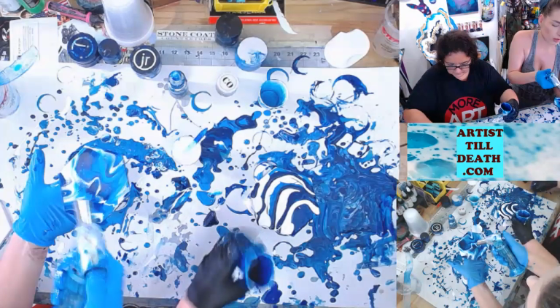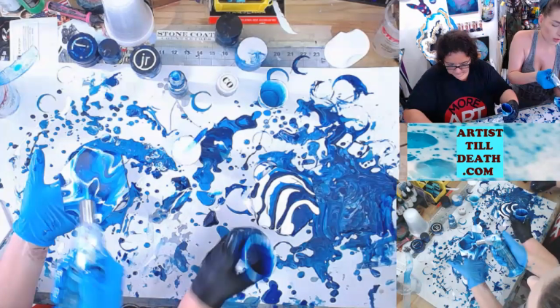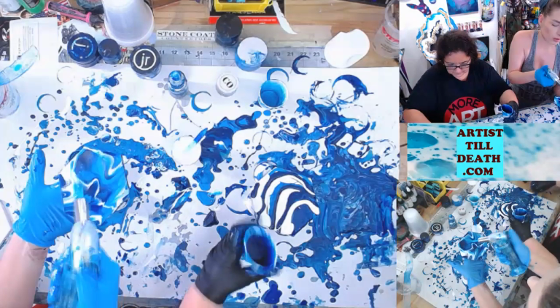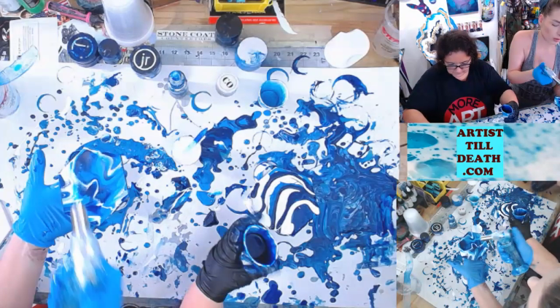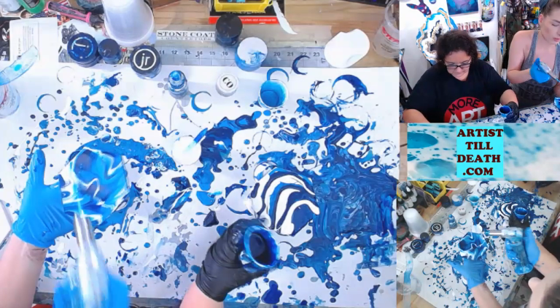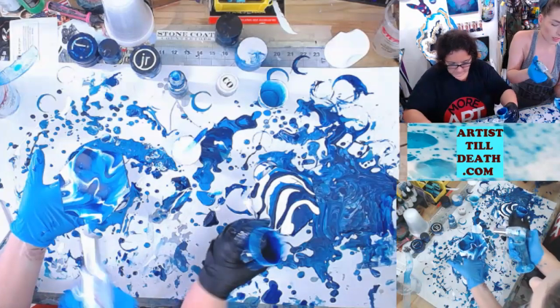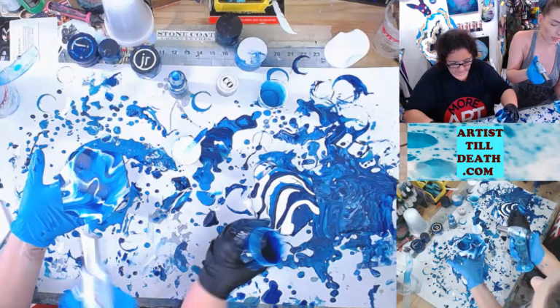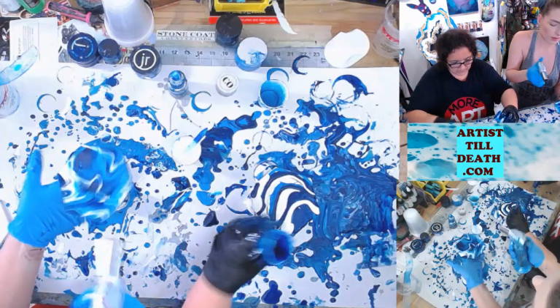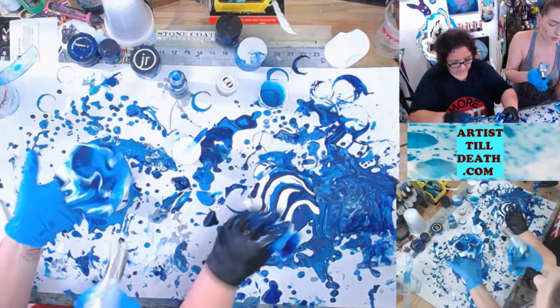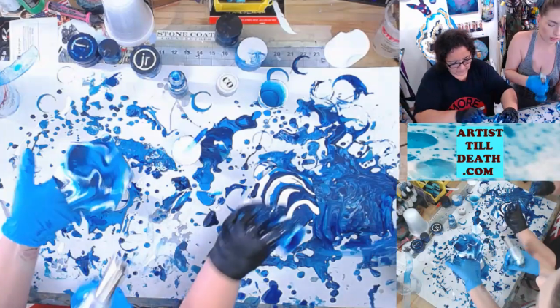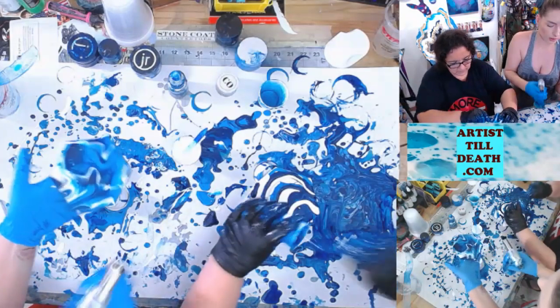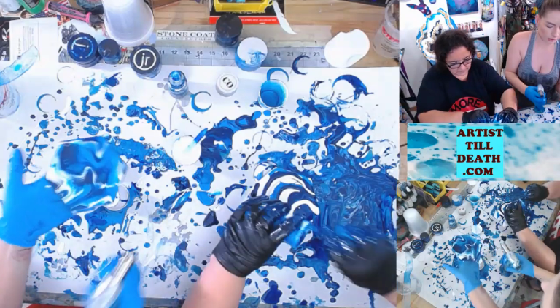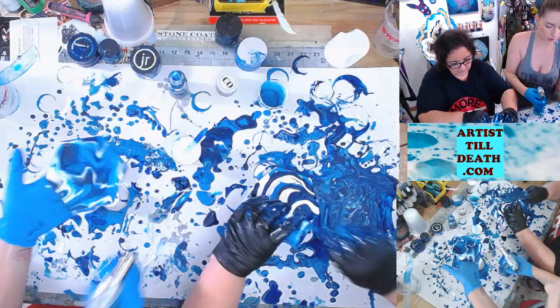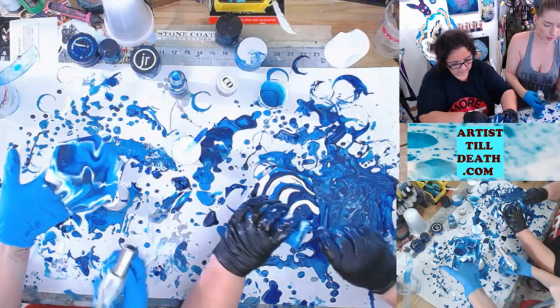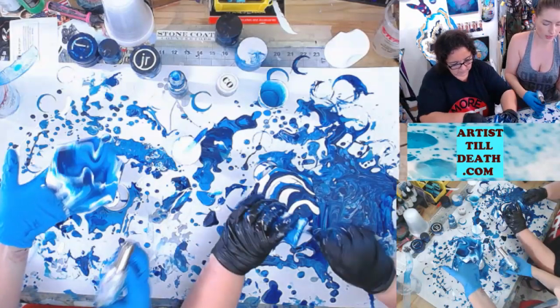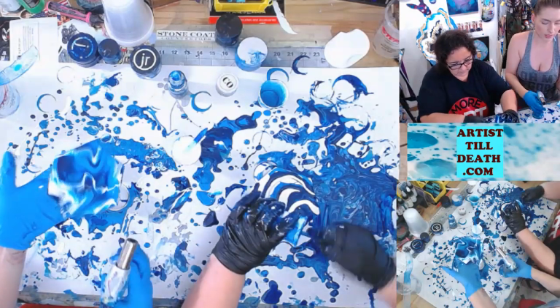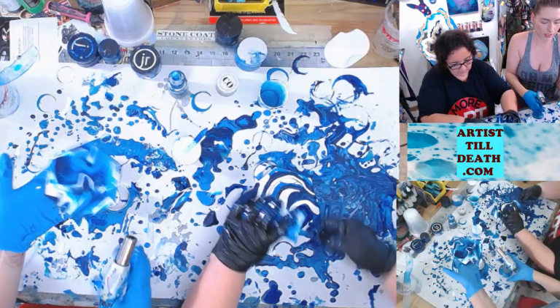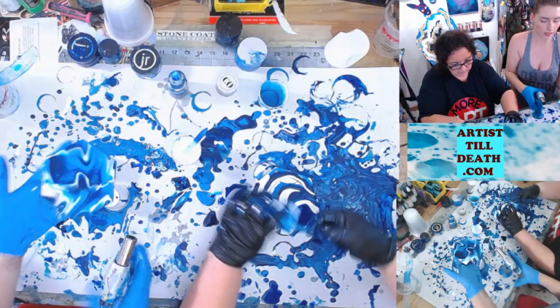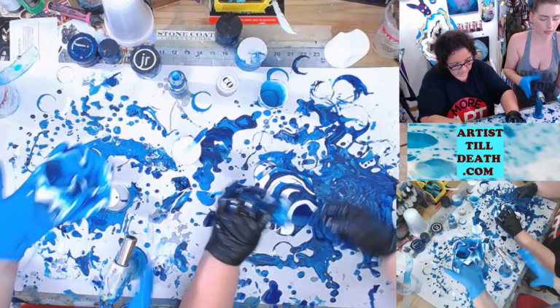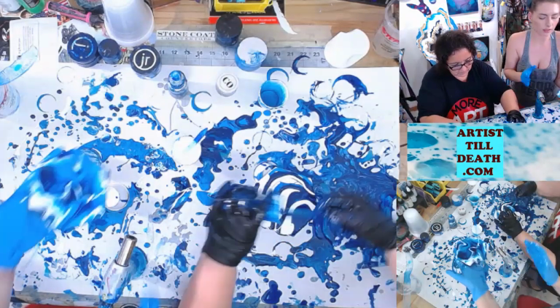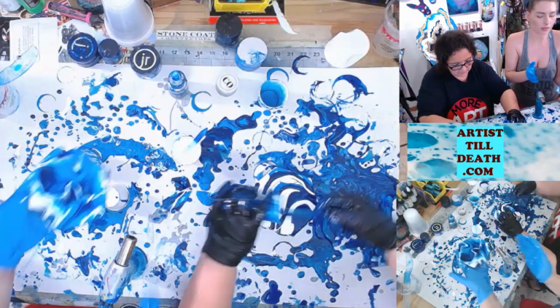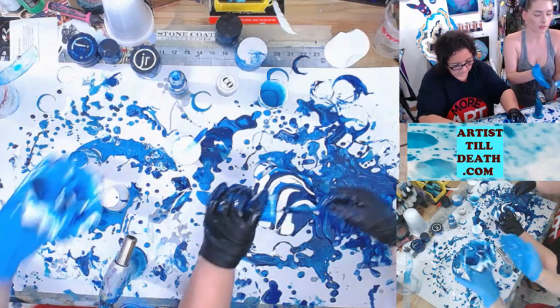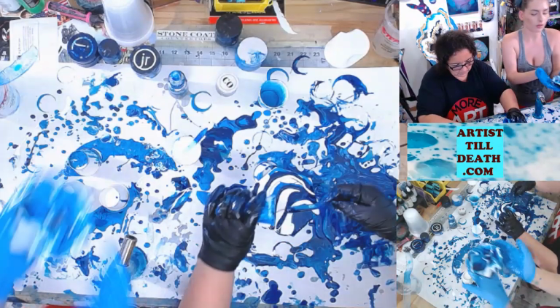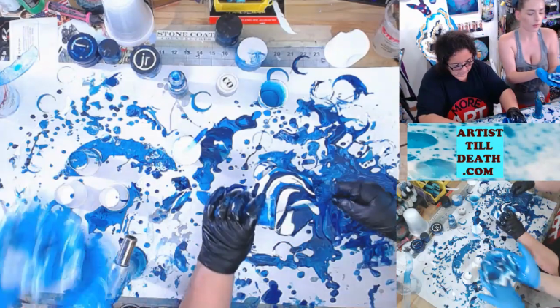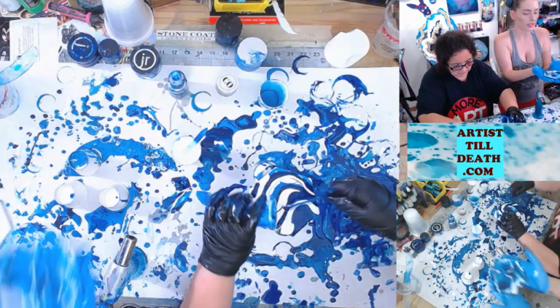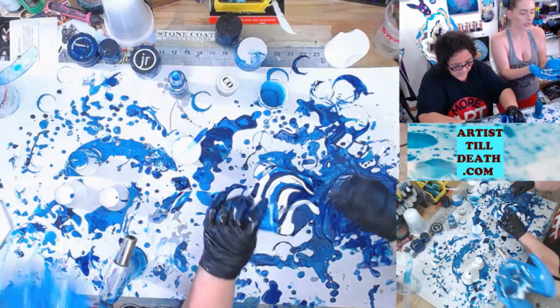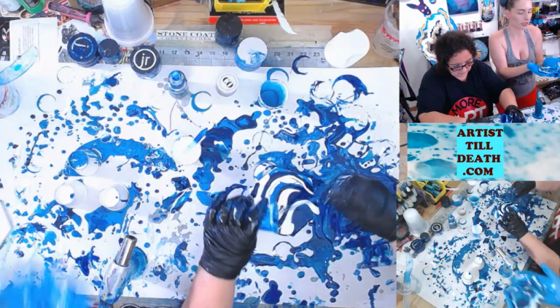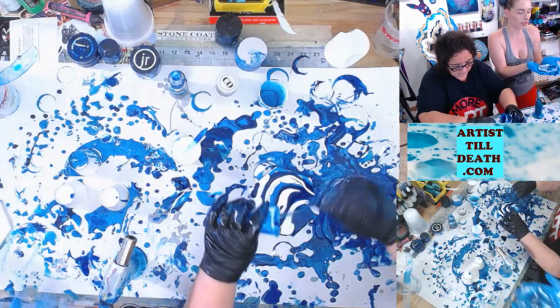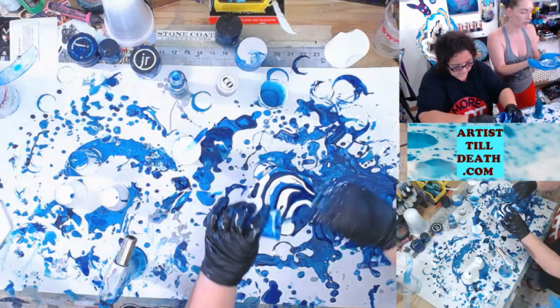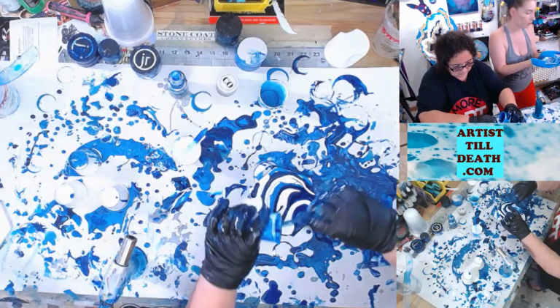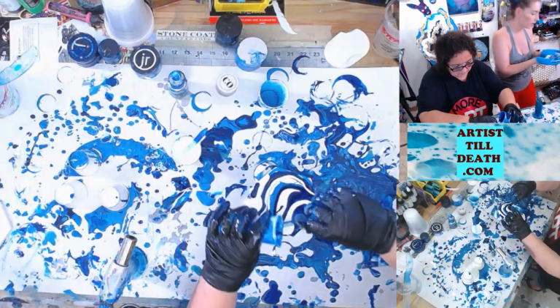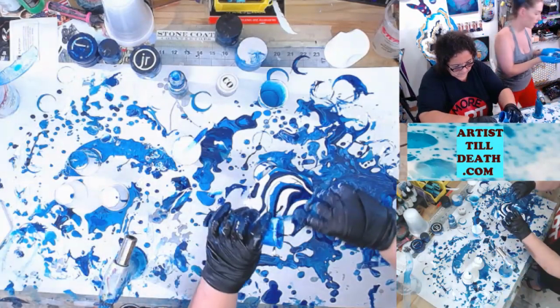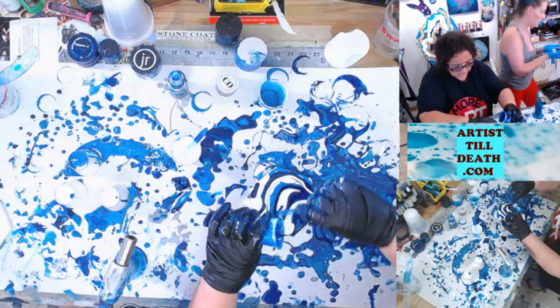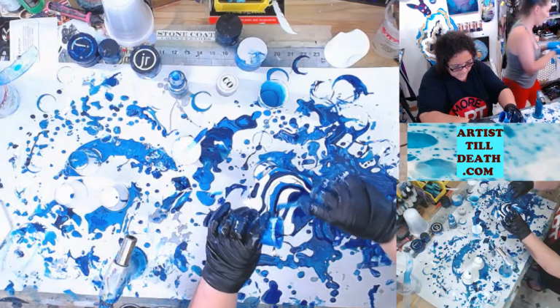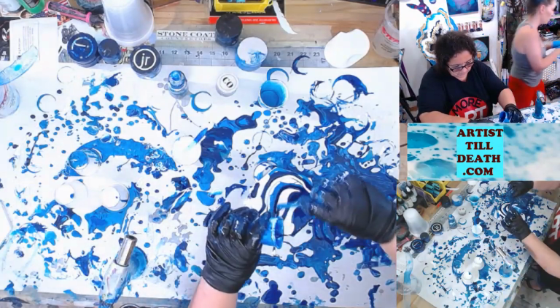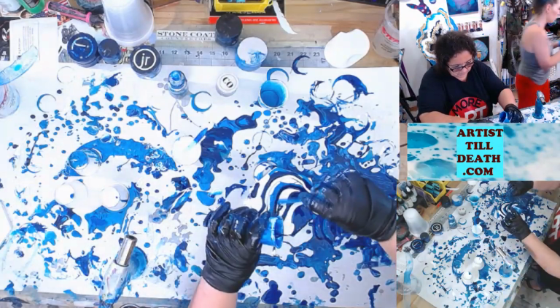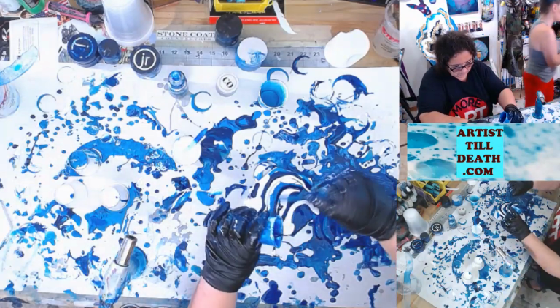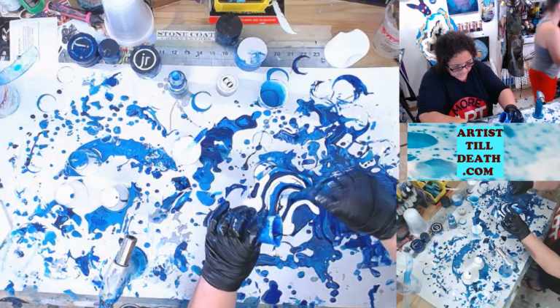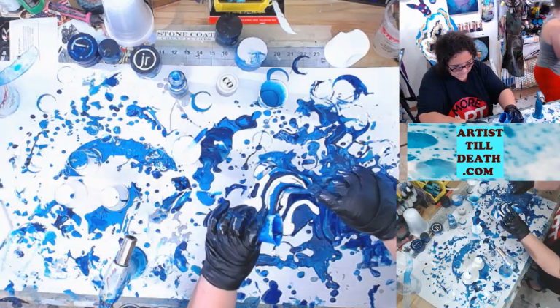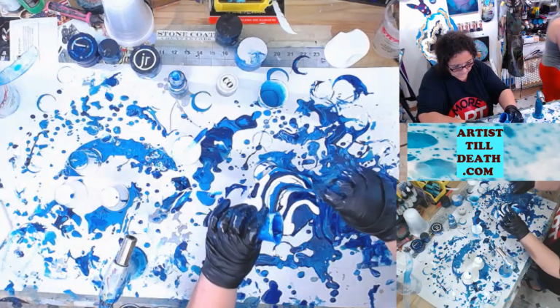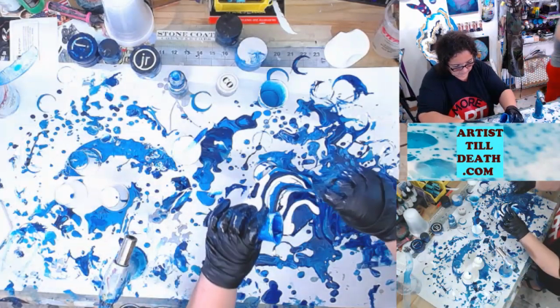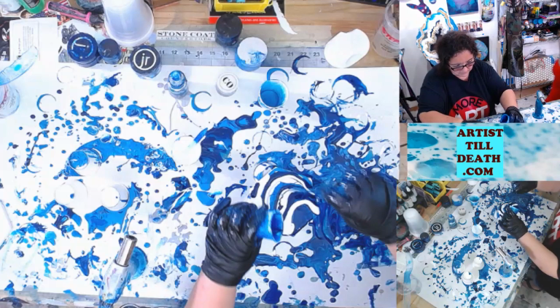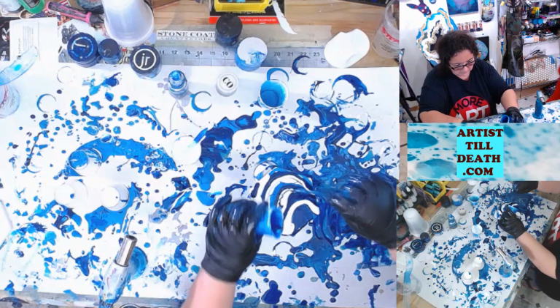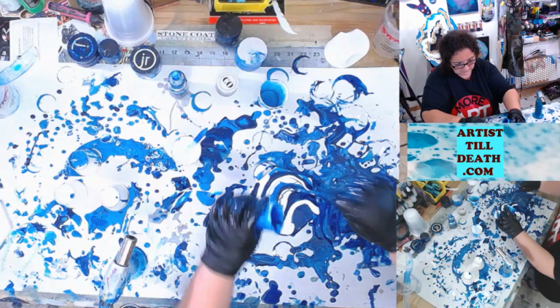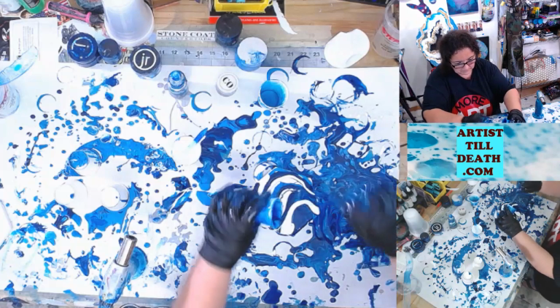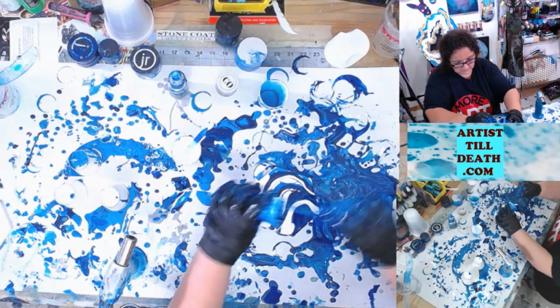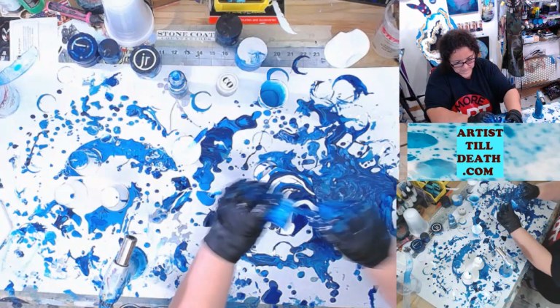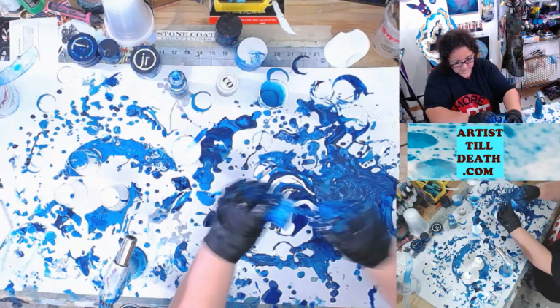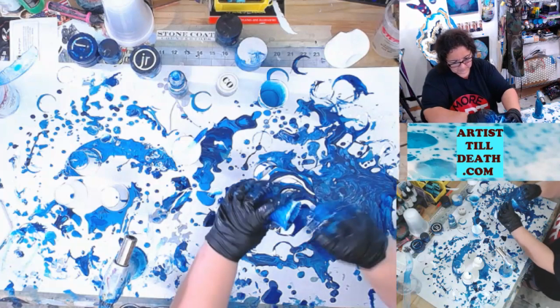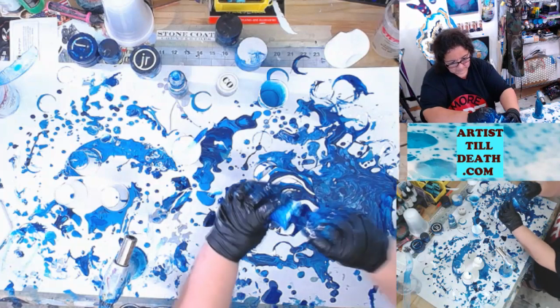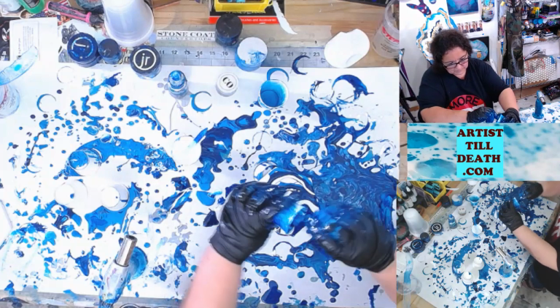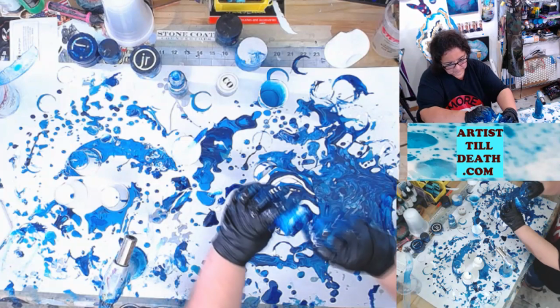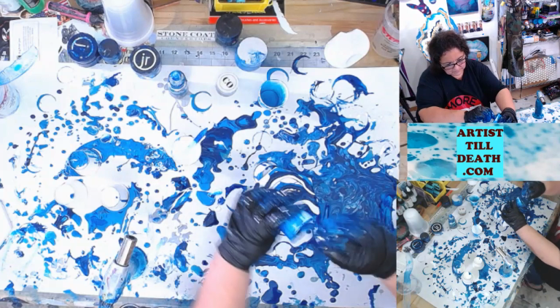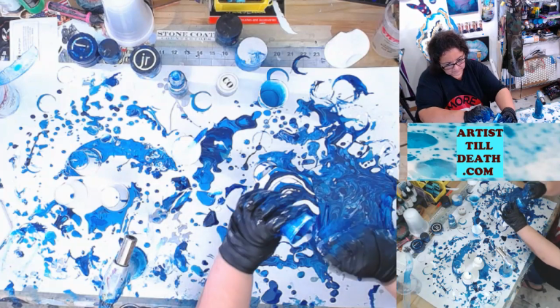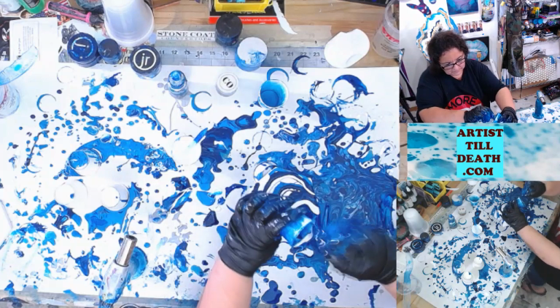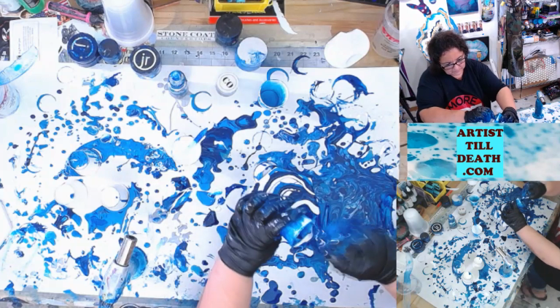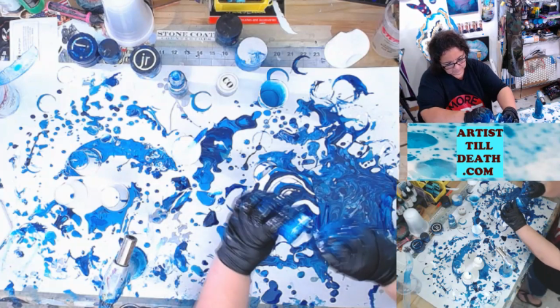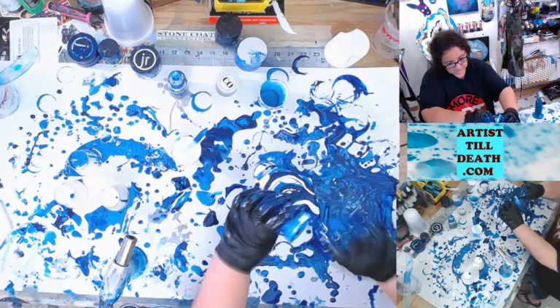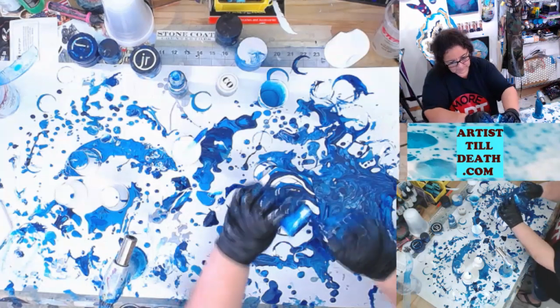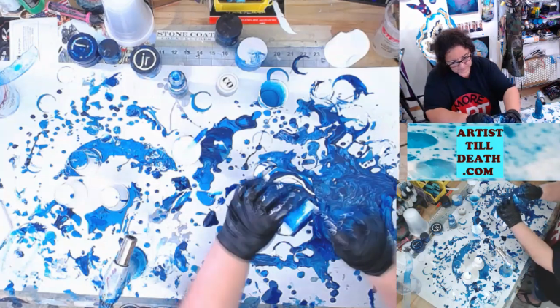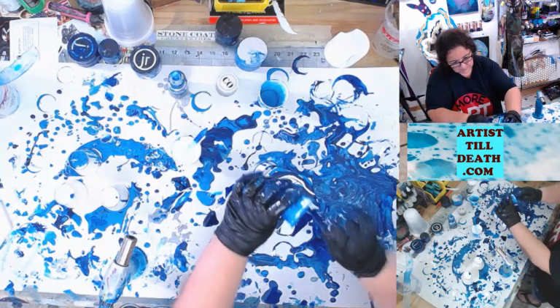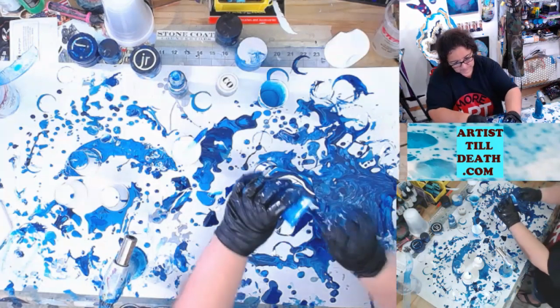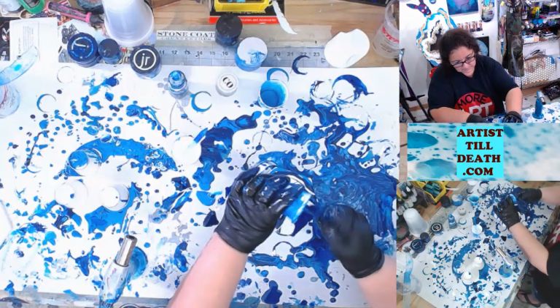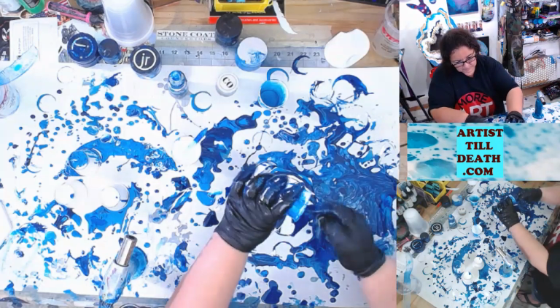Take care — you want to be careful about the heat because you don't want it to get so thin that it just runs all the way off your coaster or canvas.